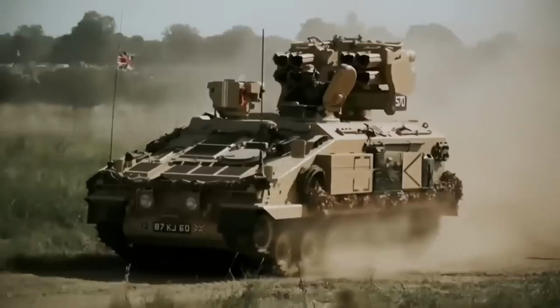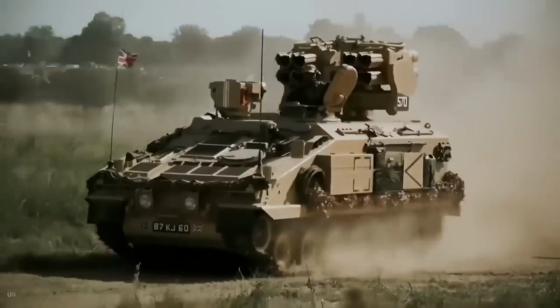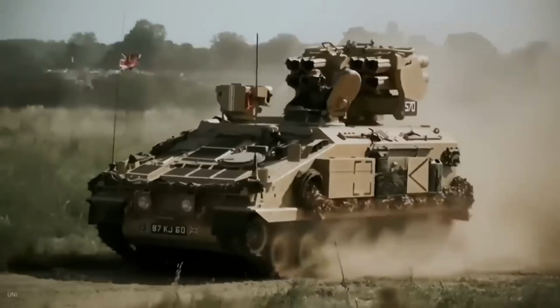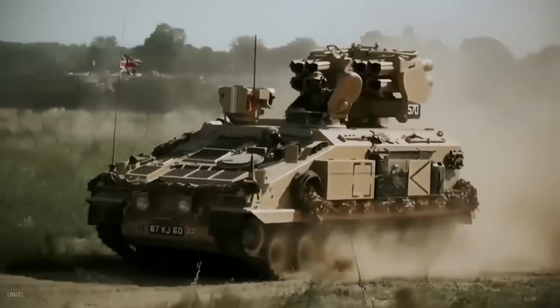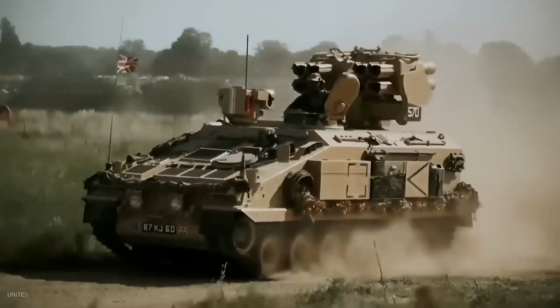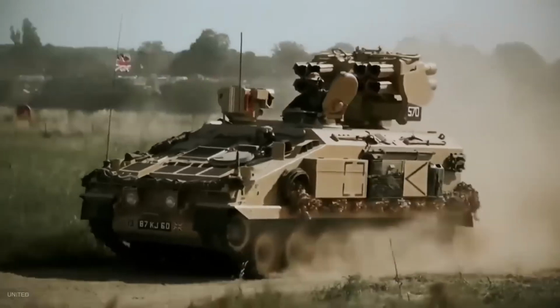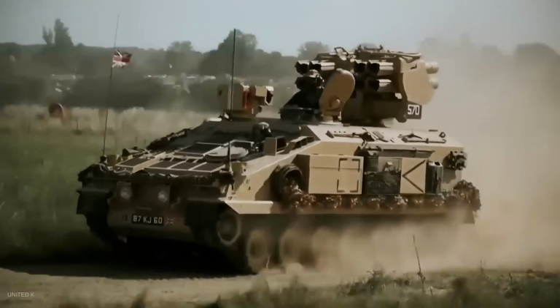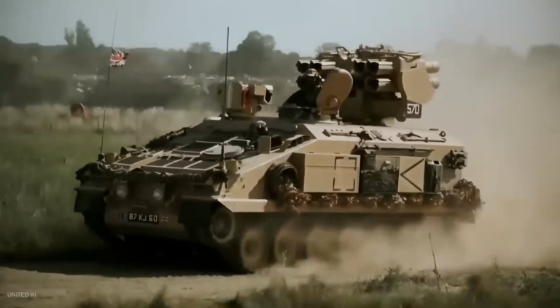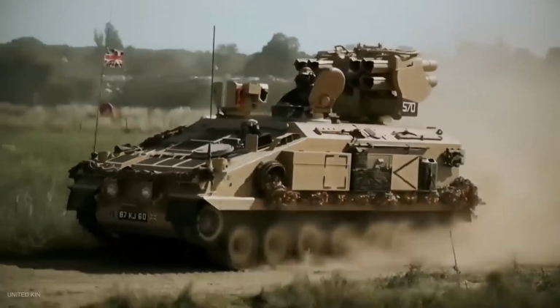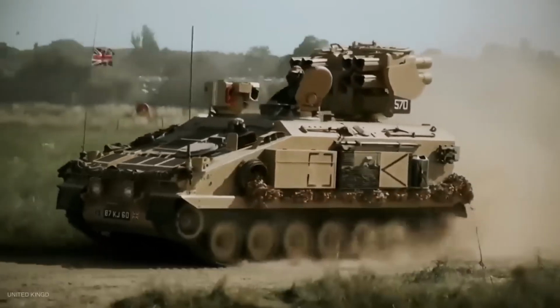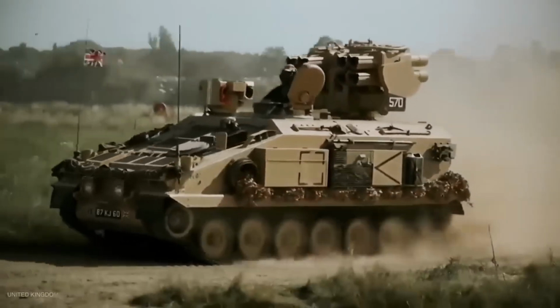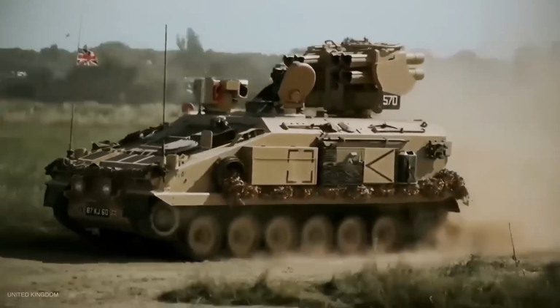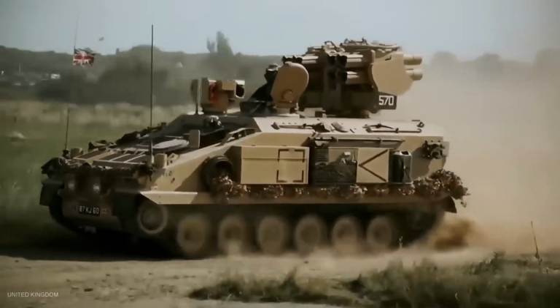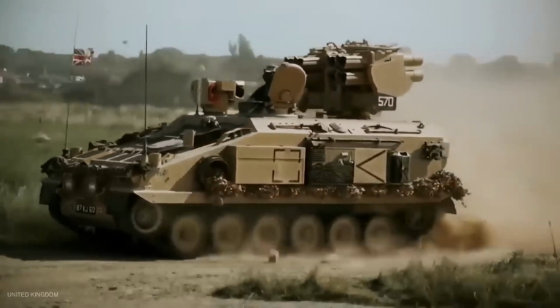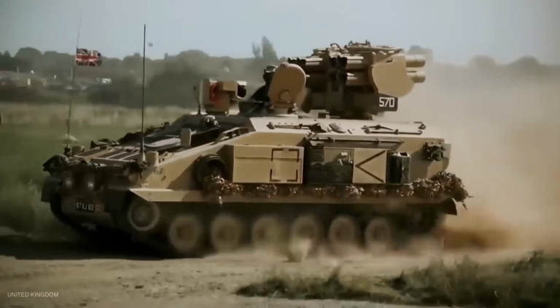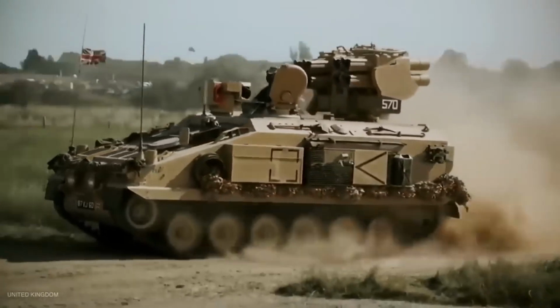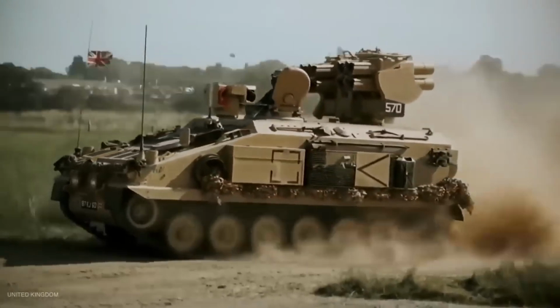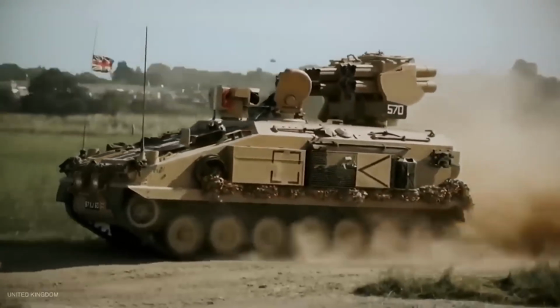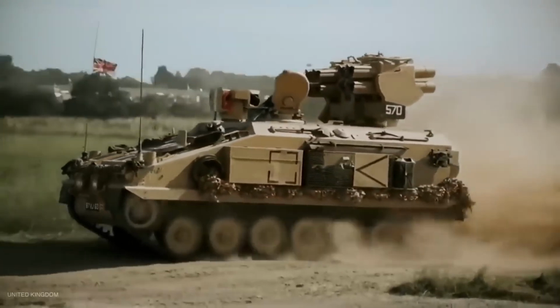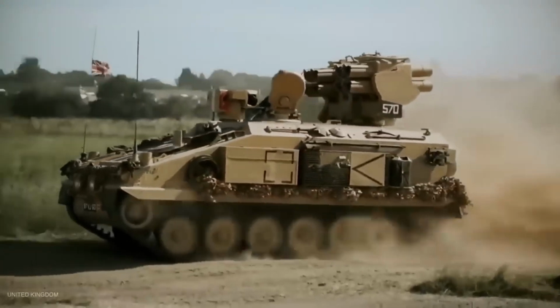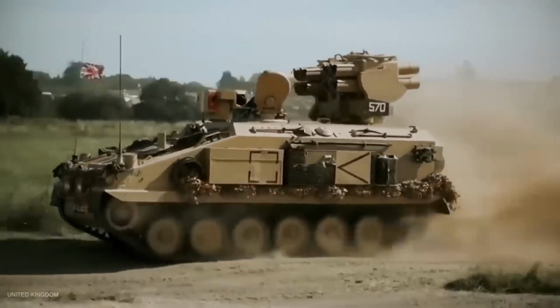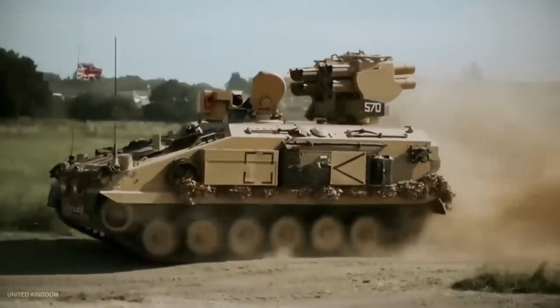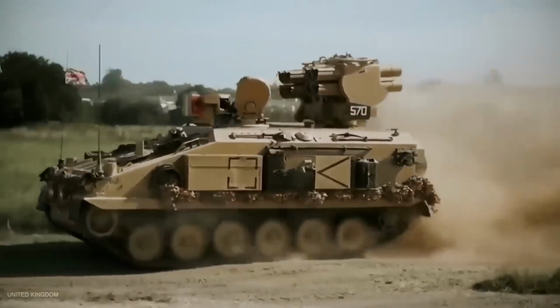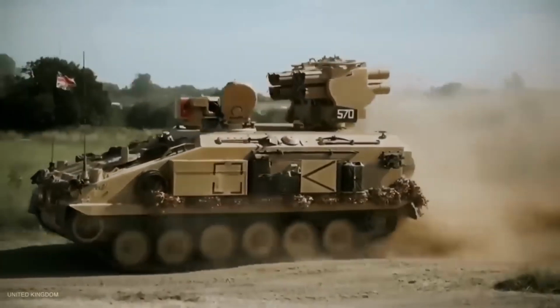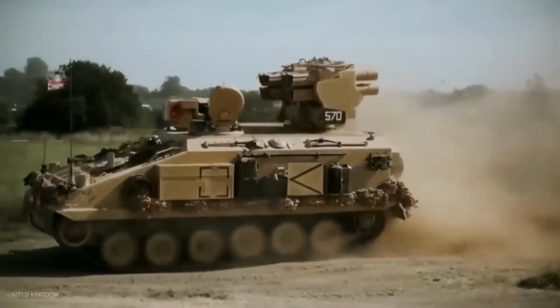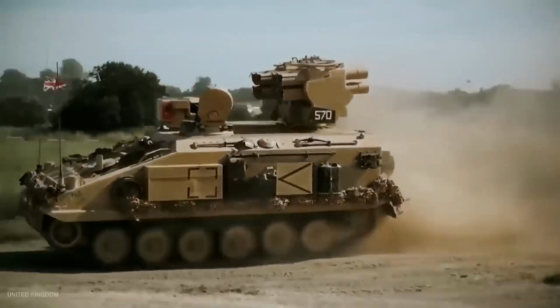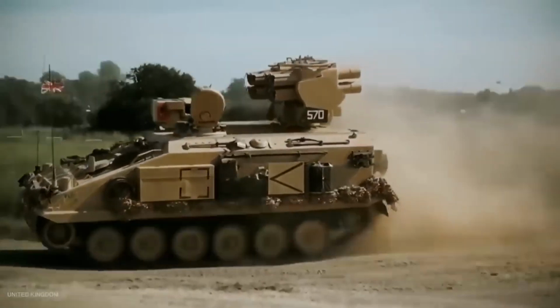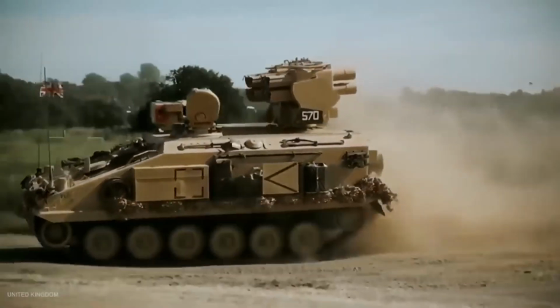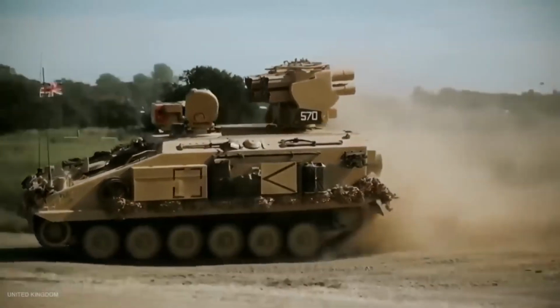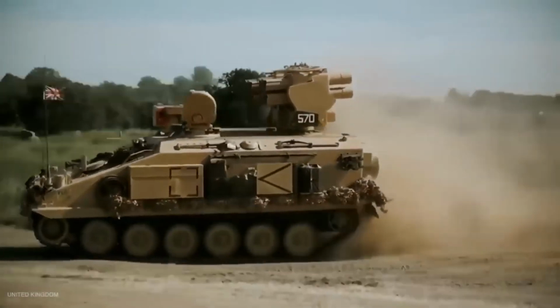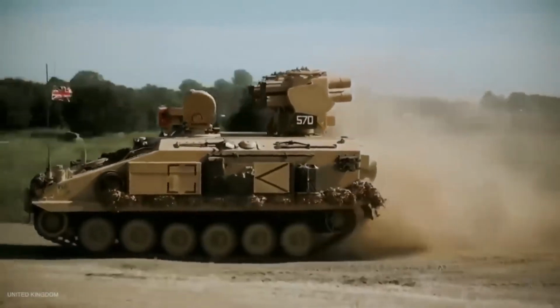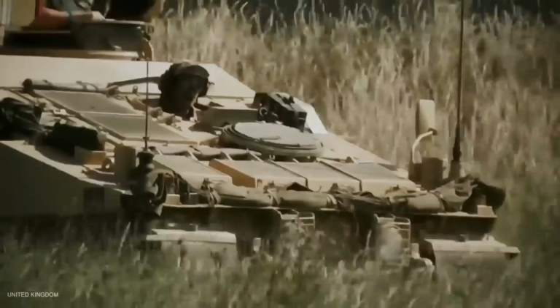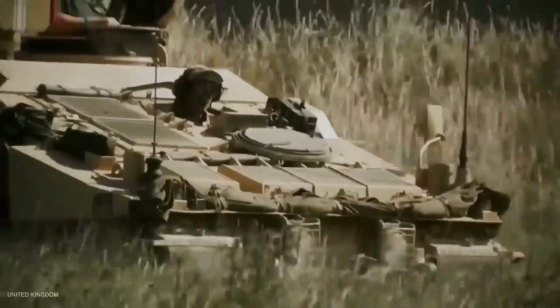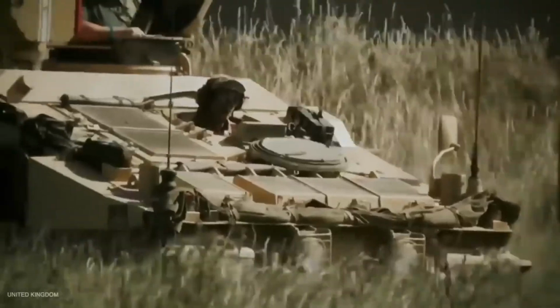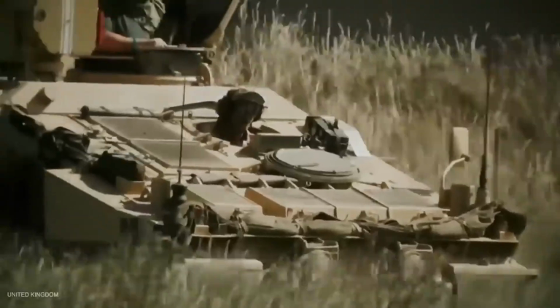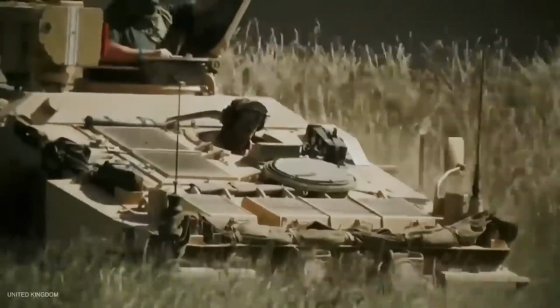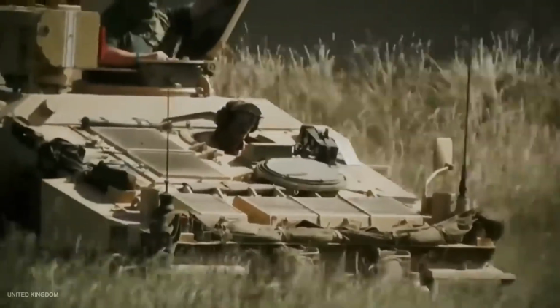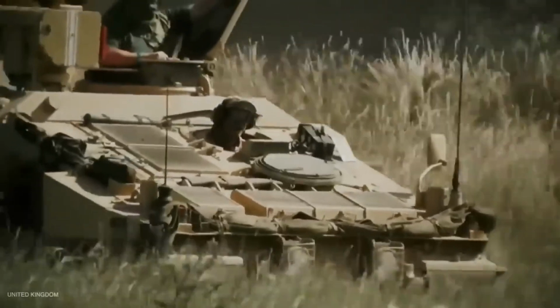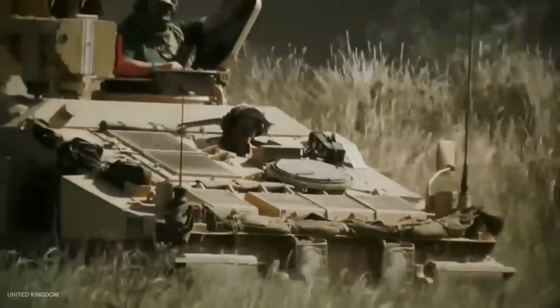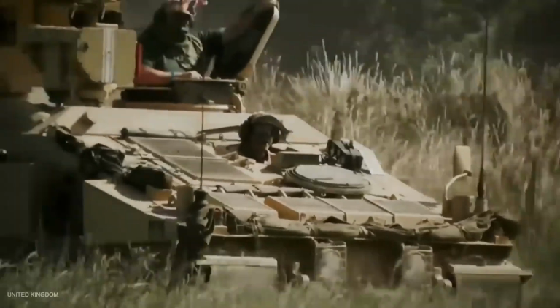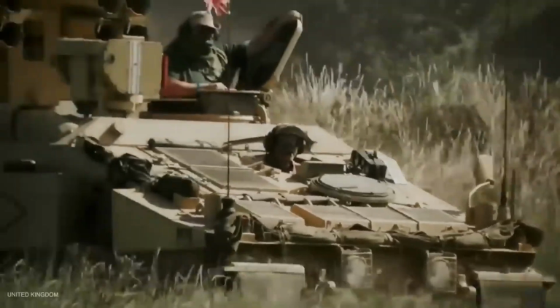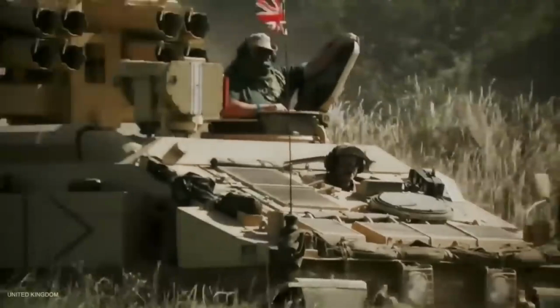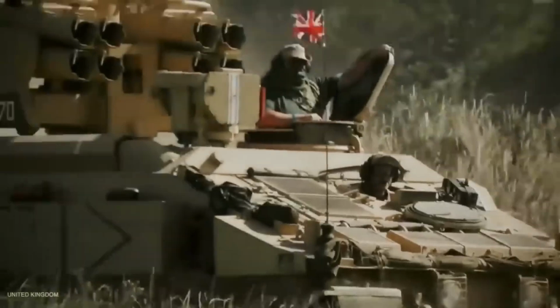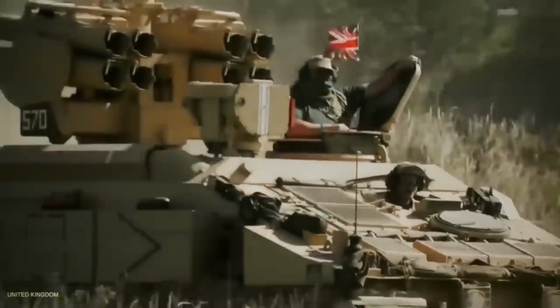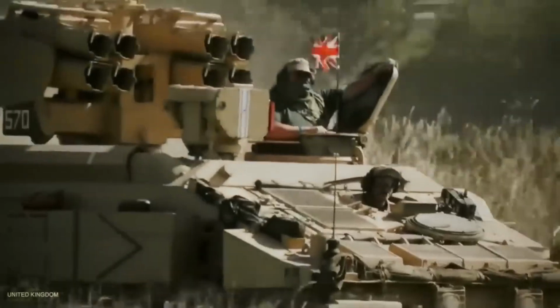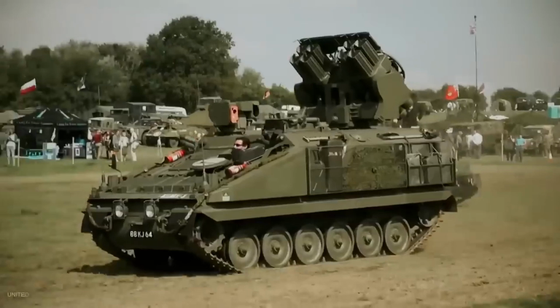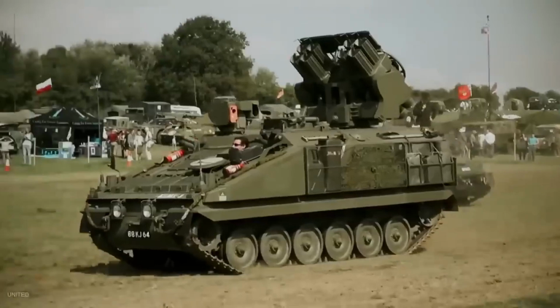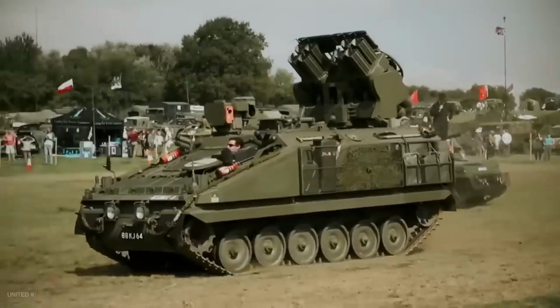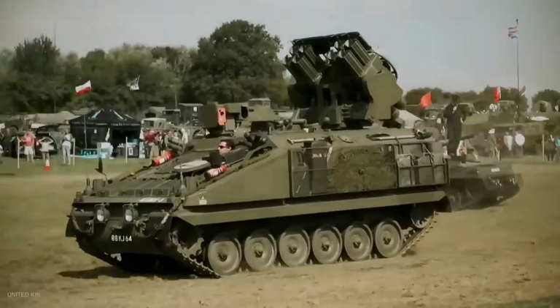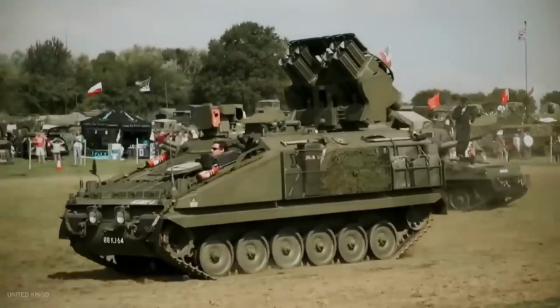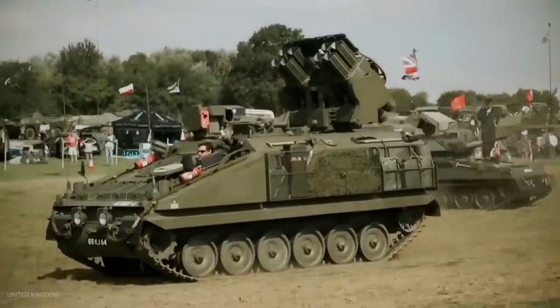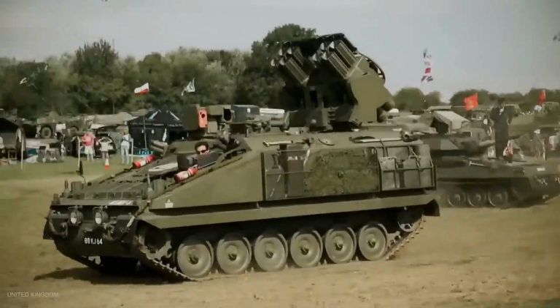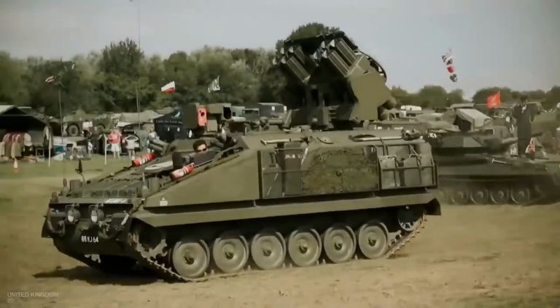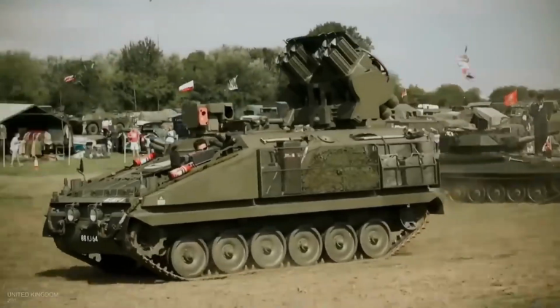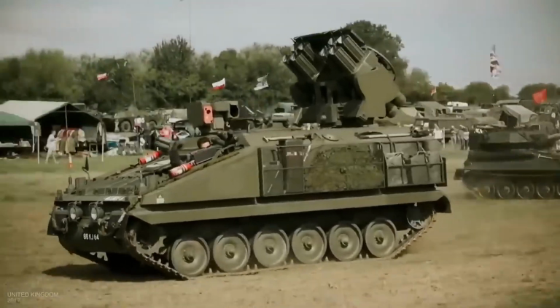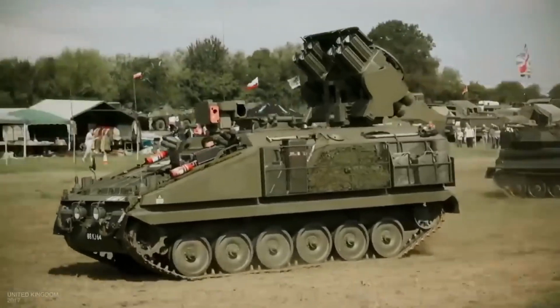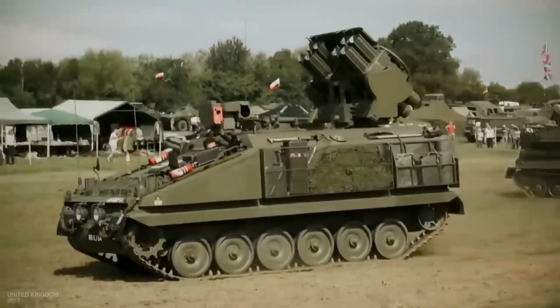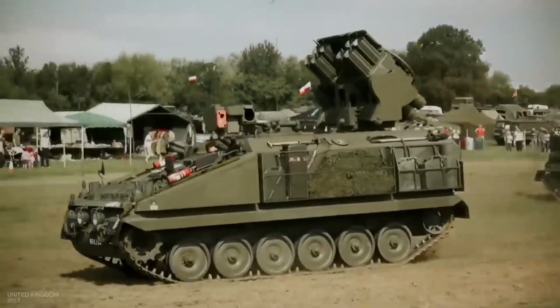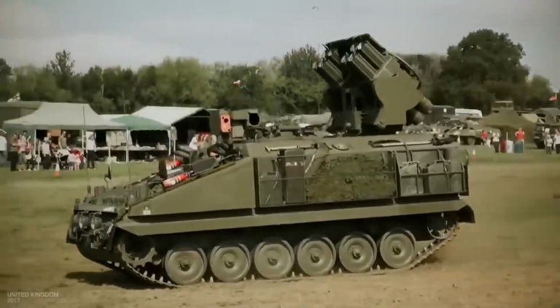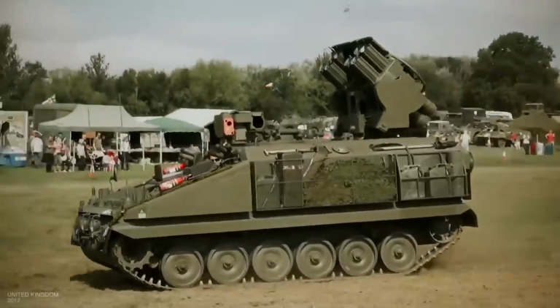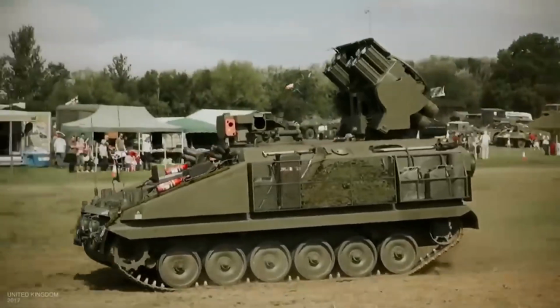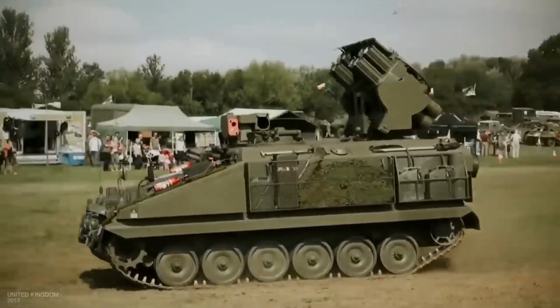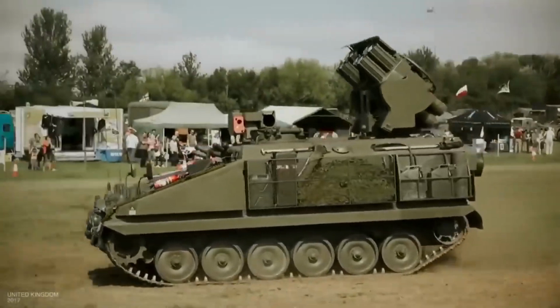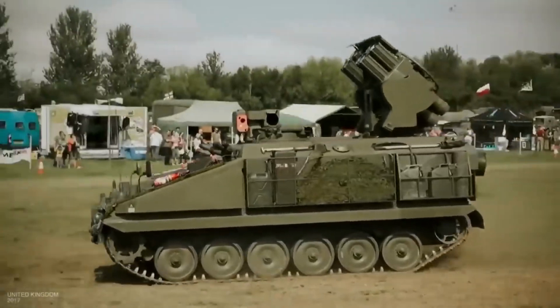This is the Stormer HVM High Velocity Missiles Air Defense System. Stormer is used for close-range air defense coverage.